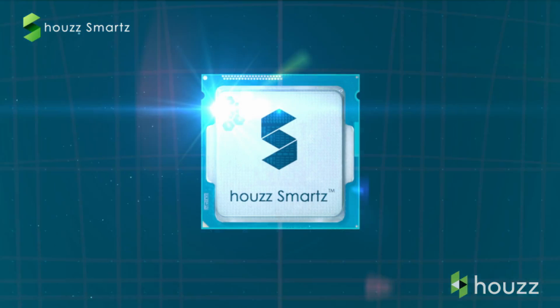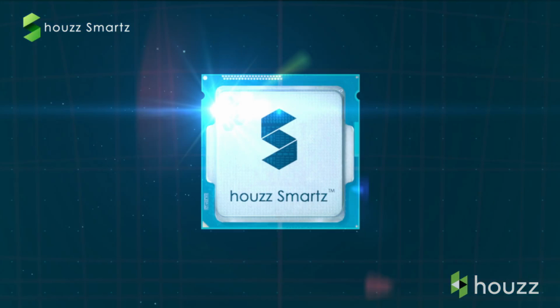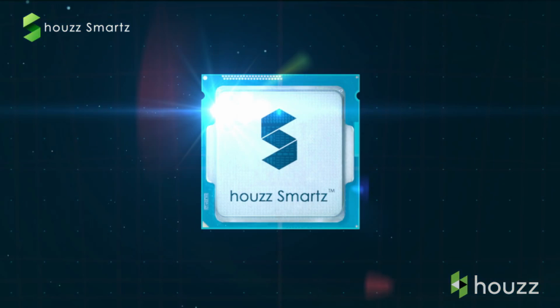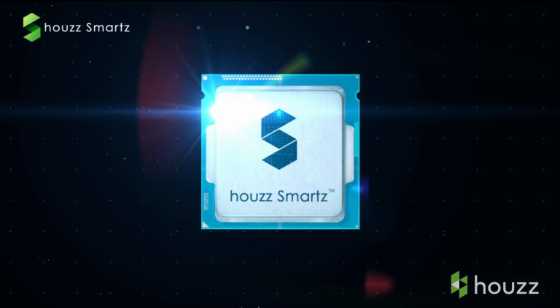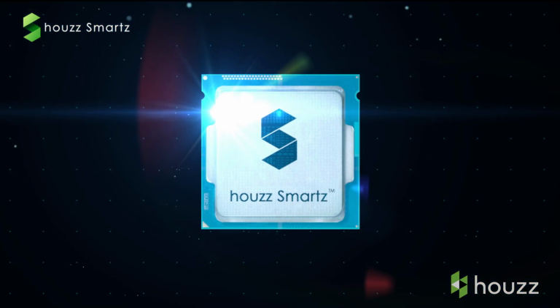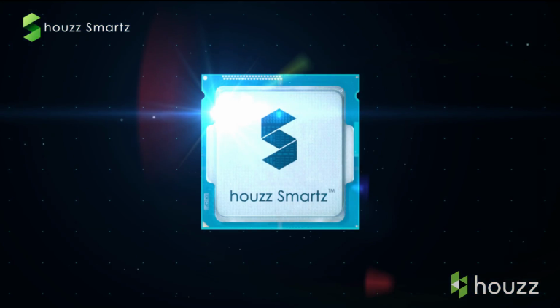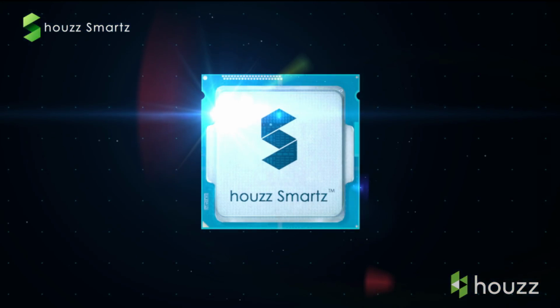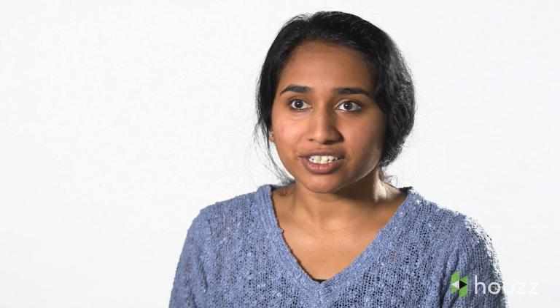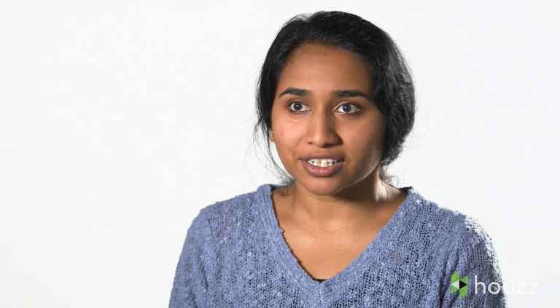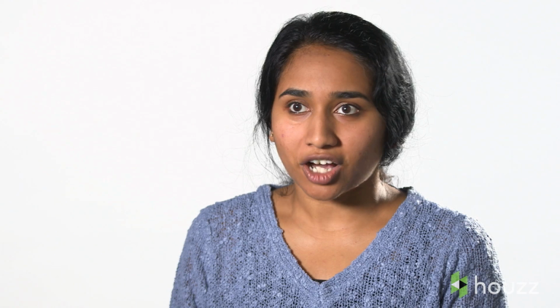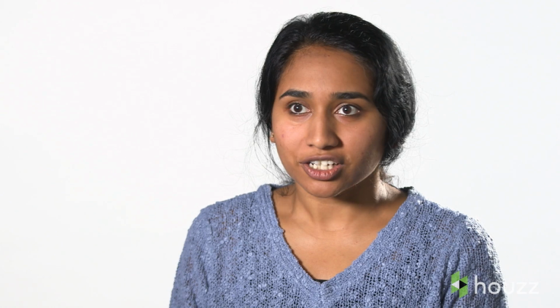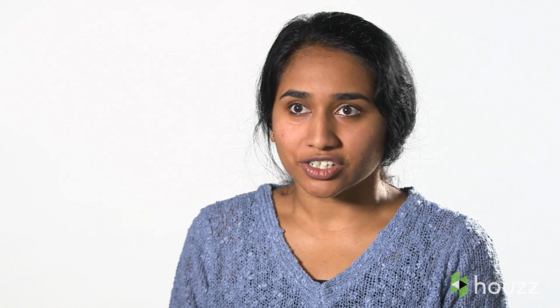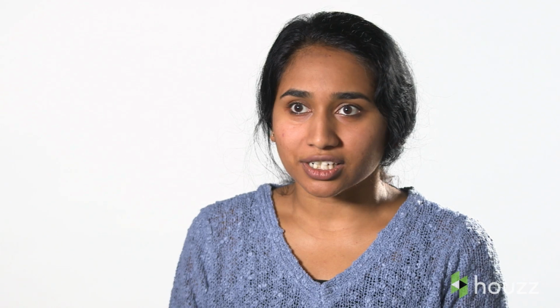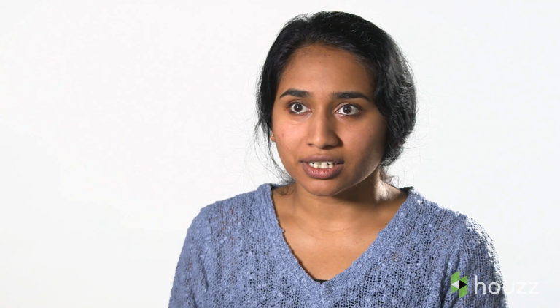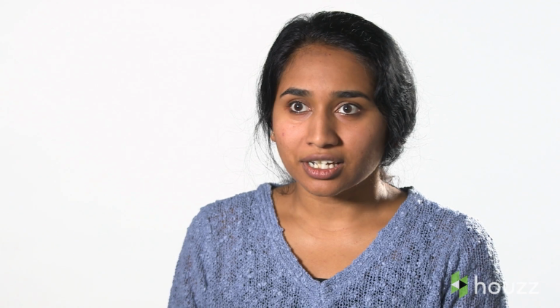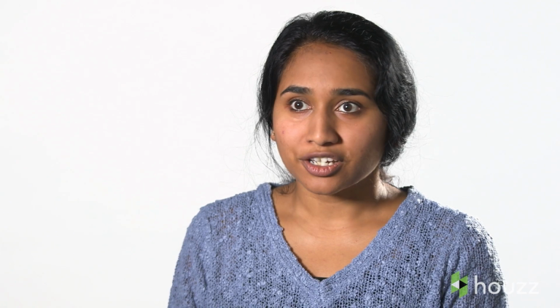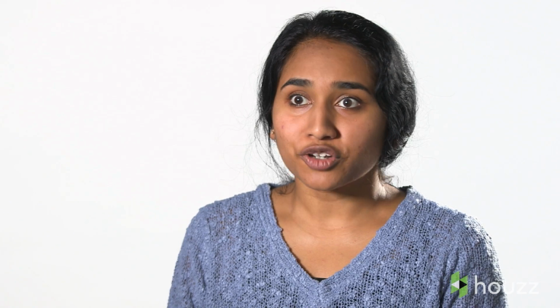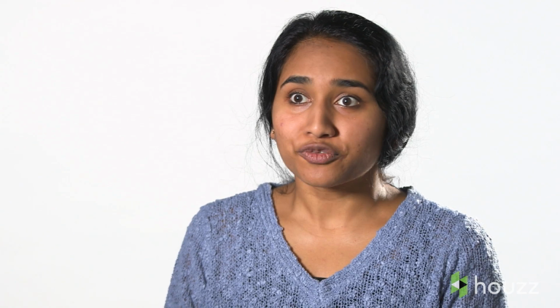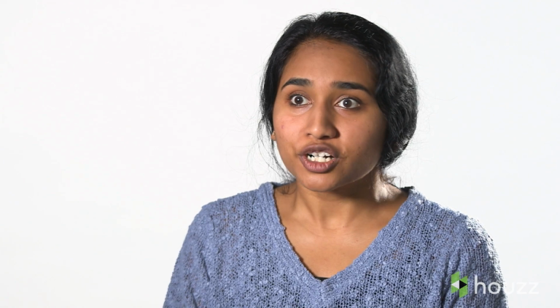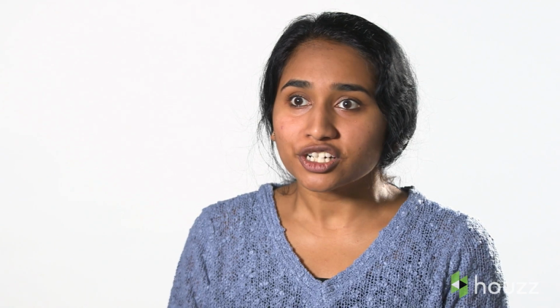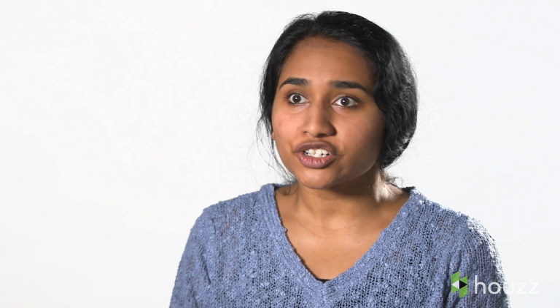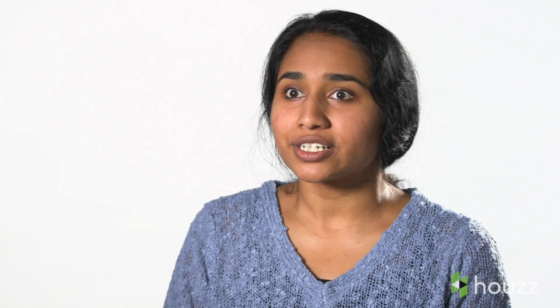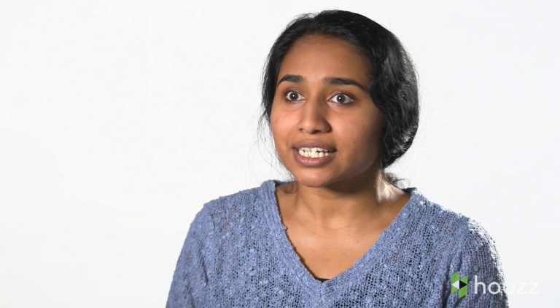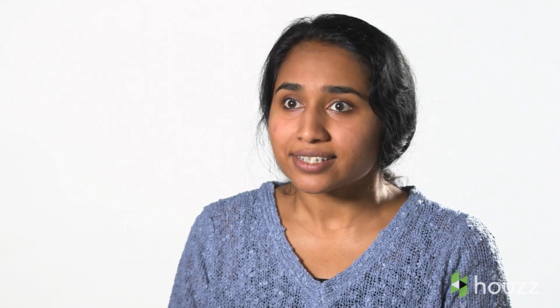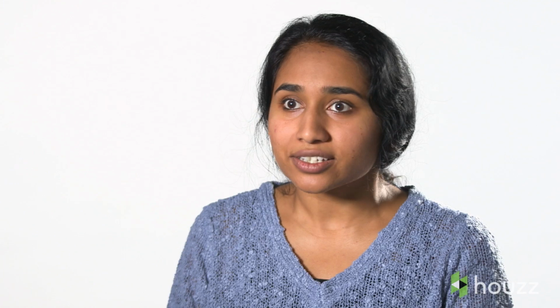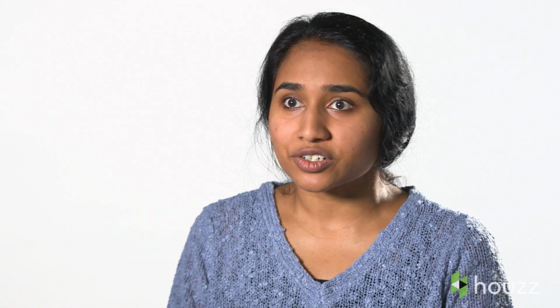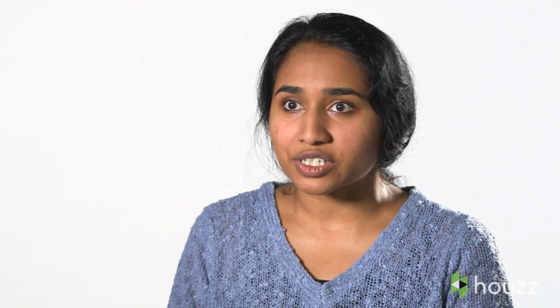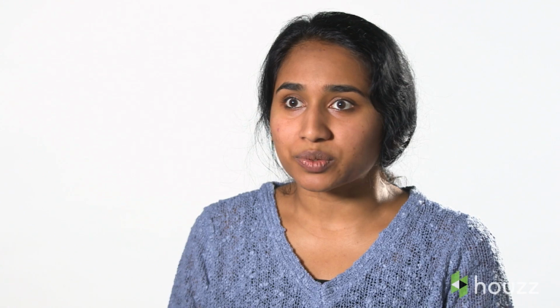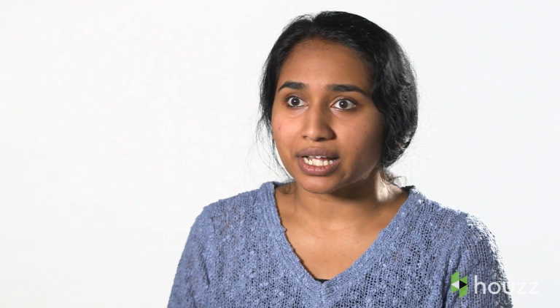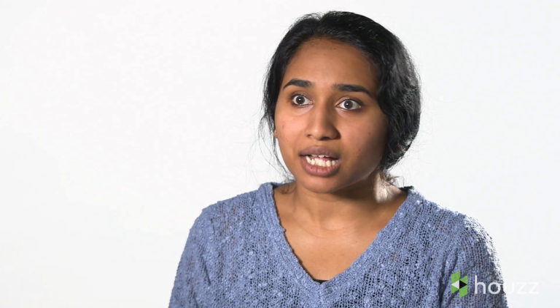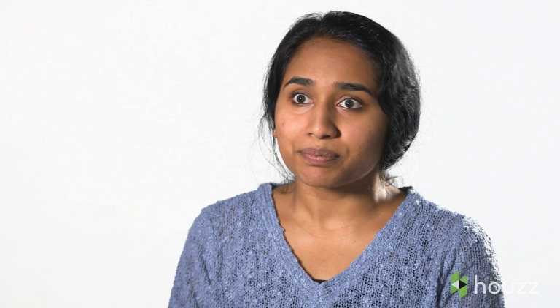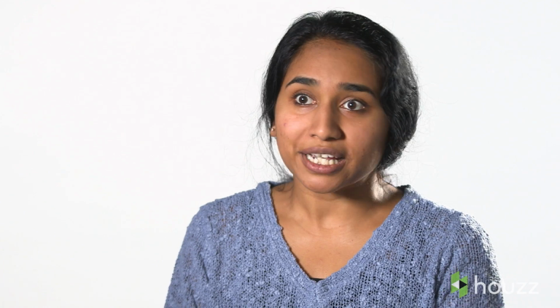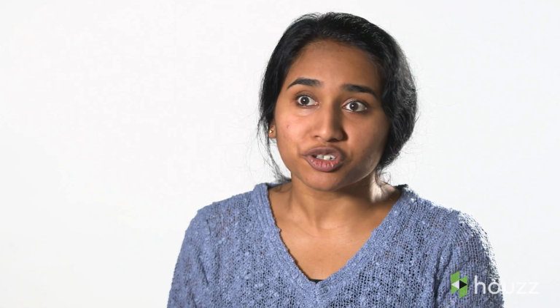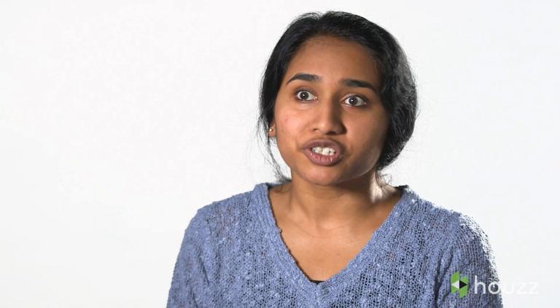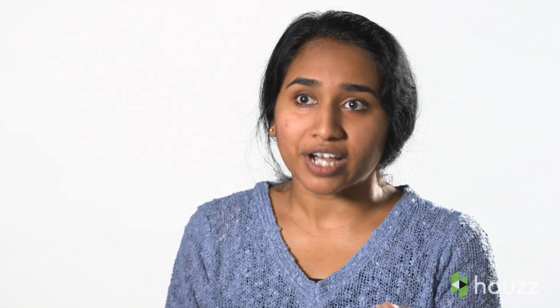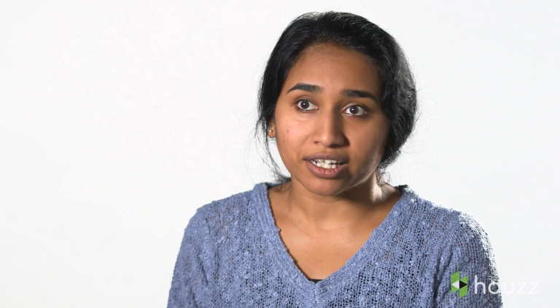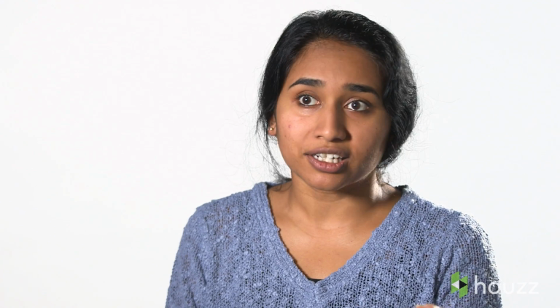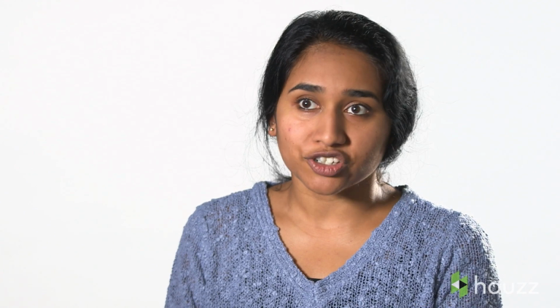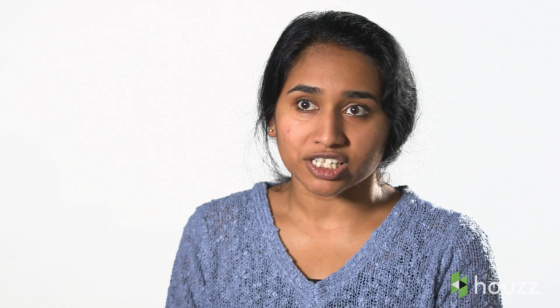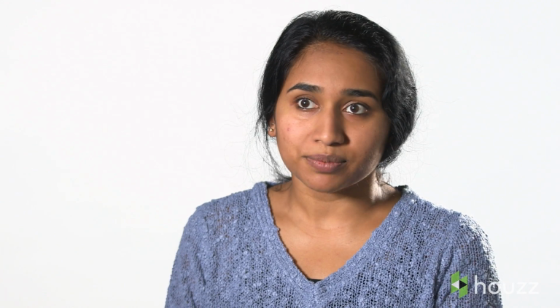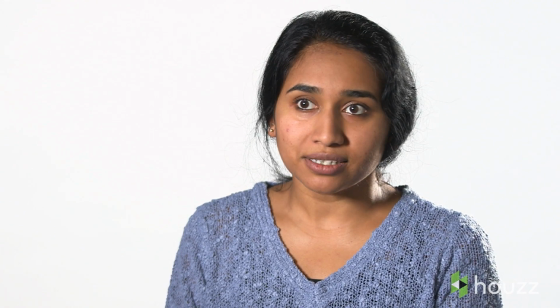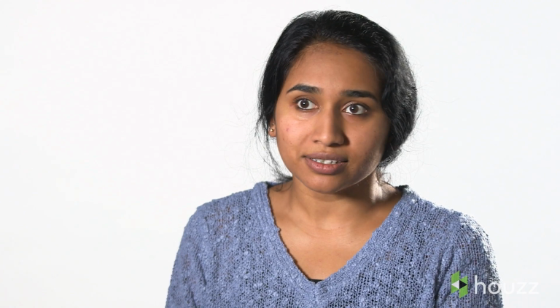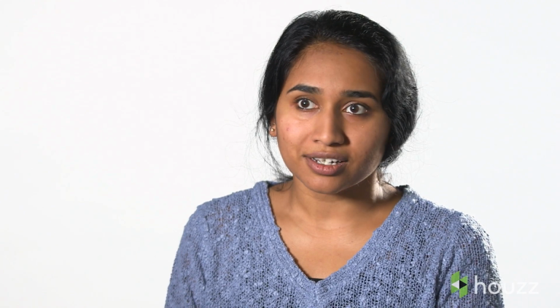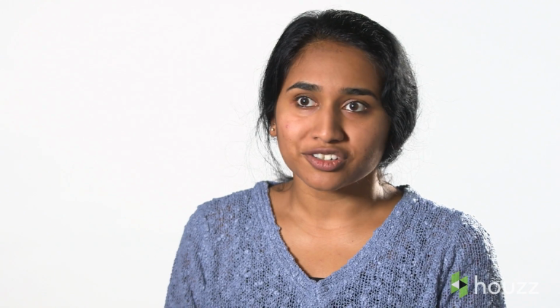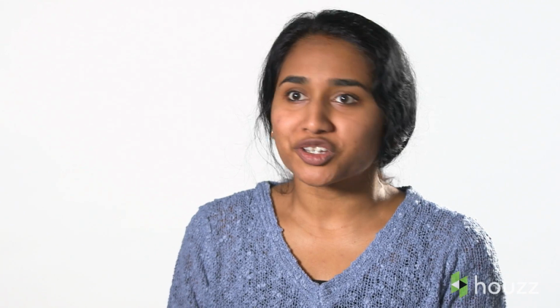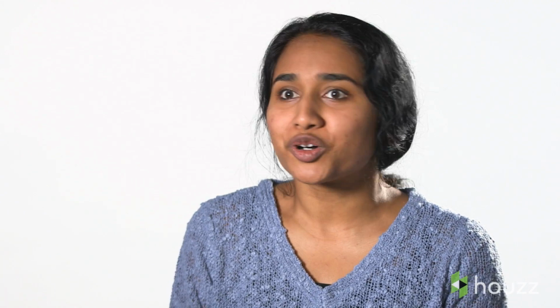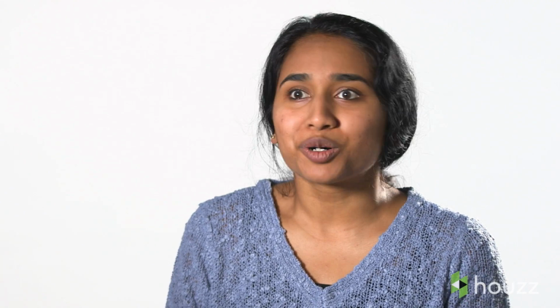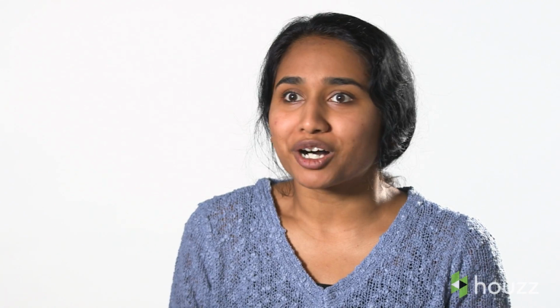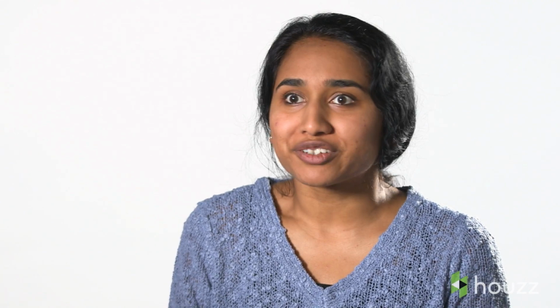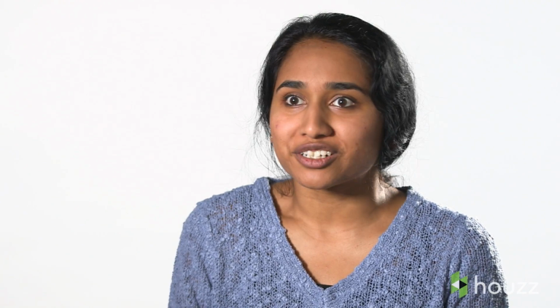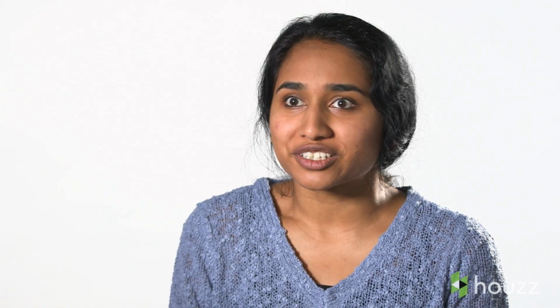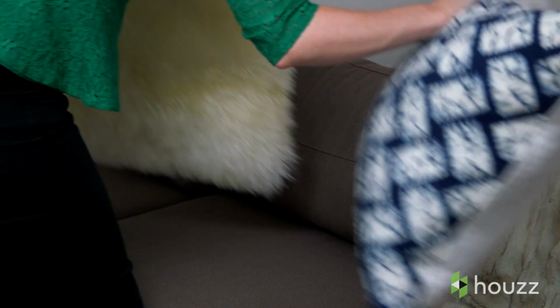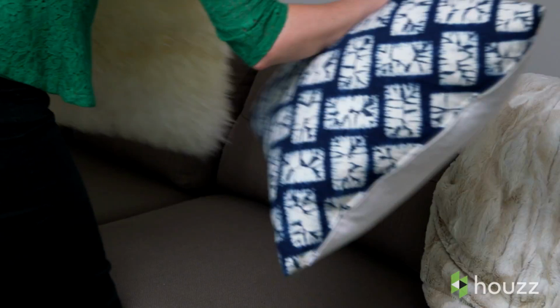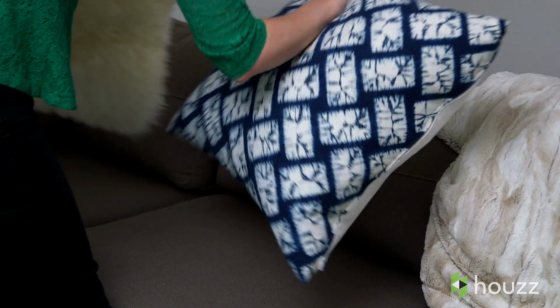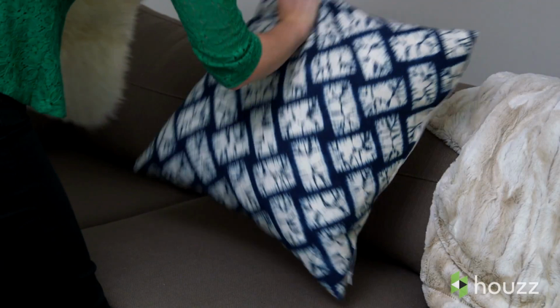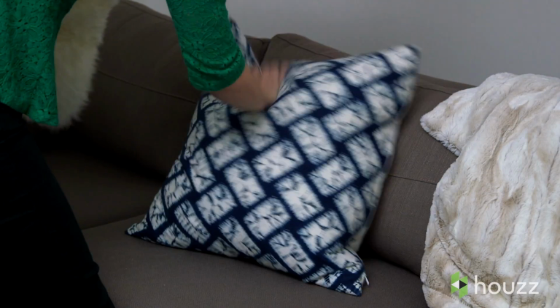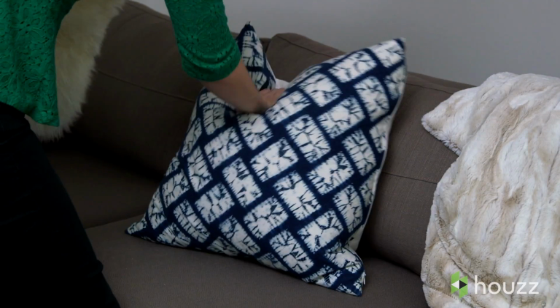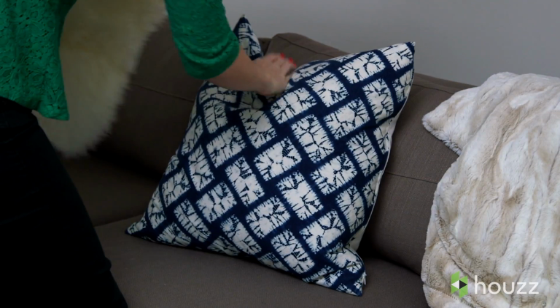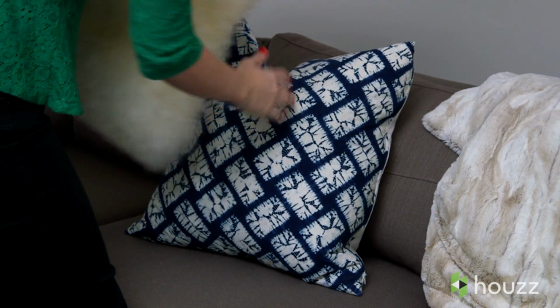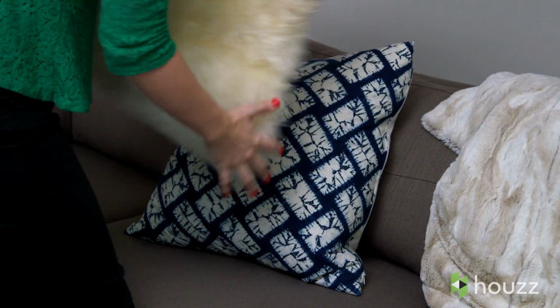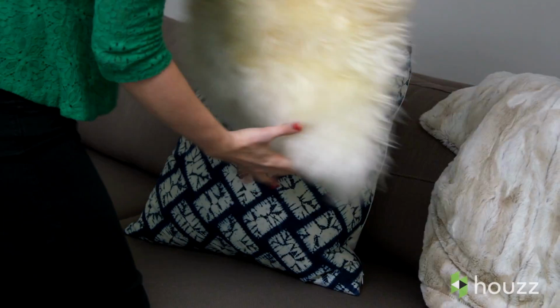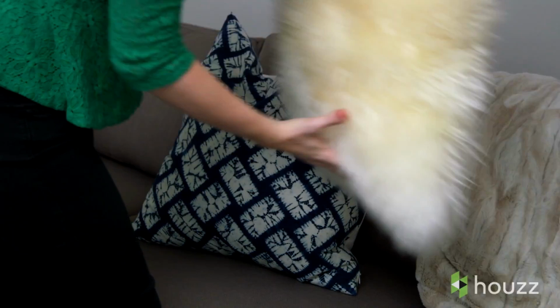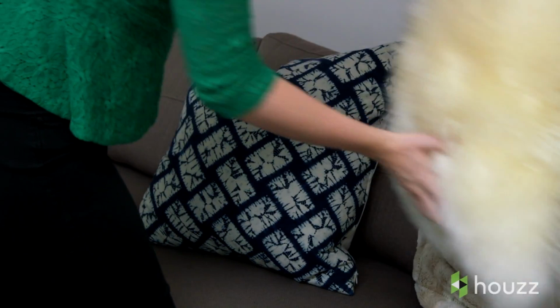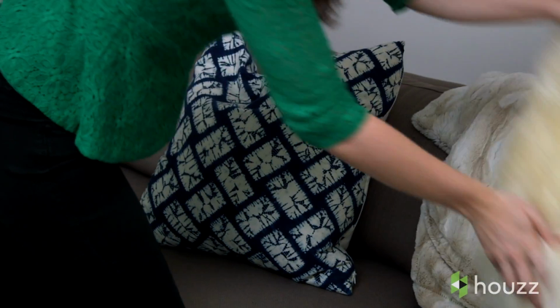With Houzz Smarts technology, your furniture and accessories will help make those final adjustments so your home always looks its best.